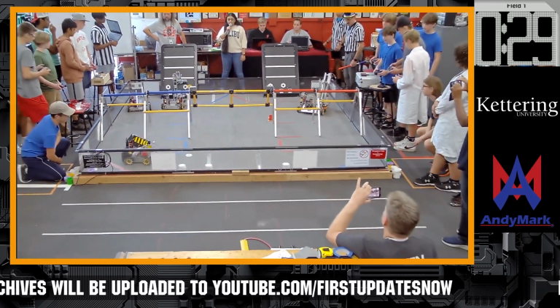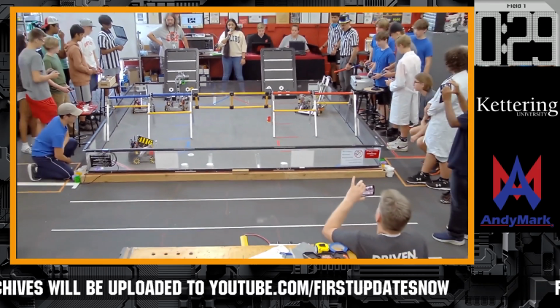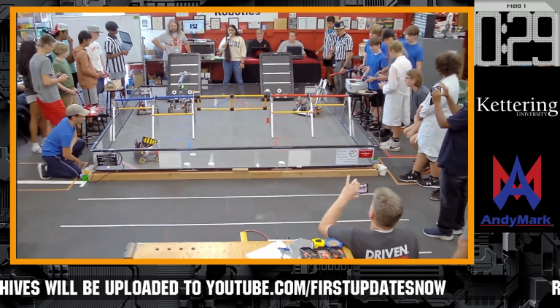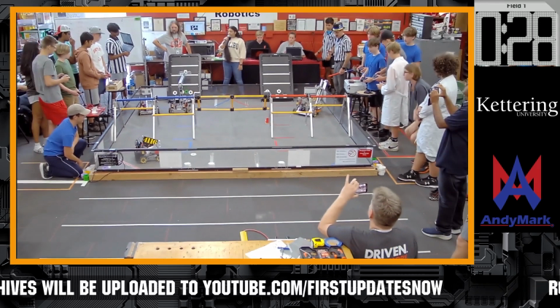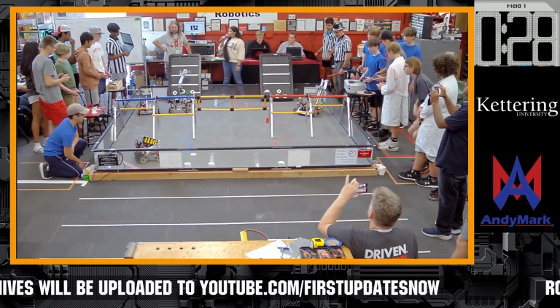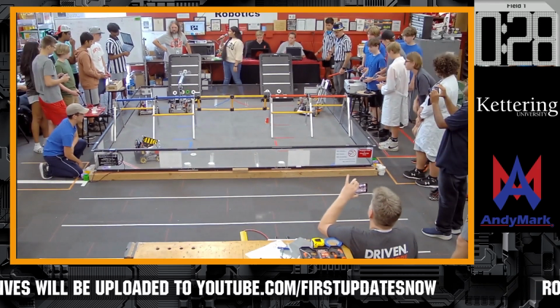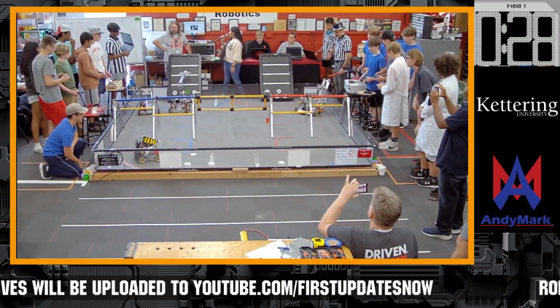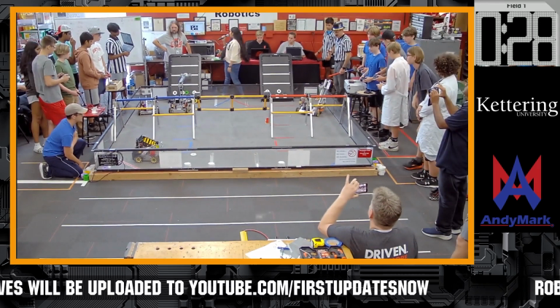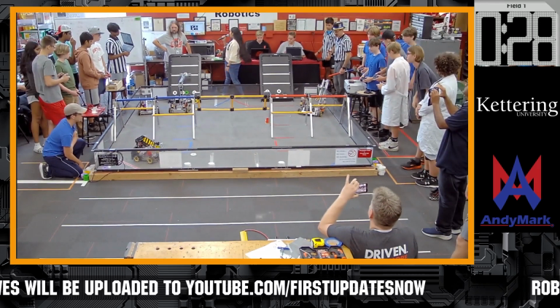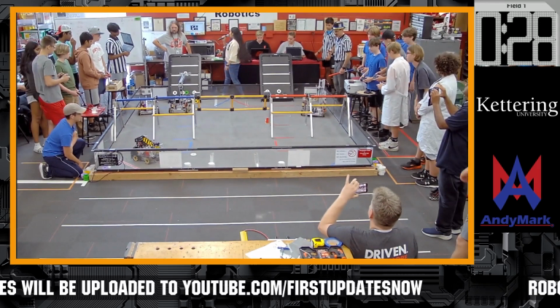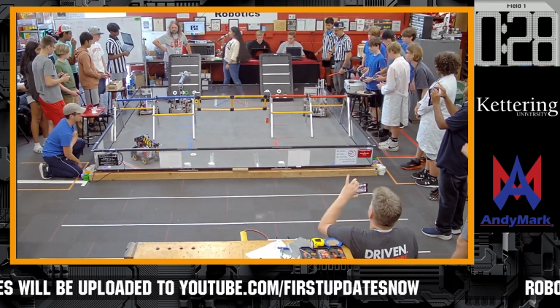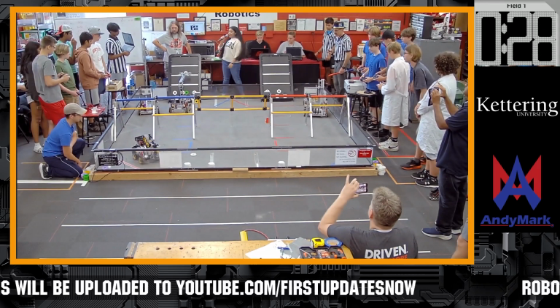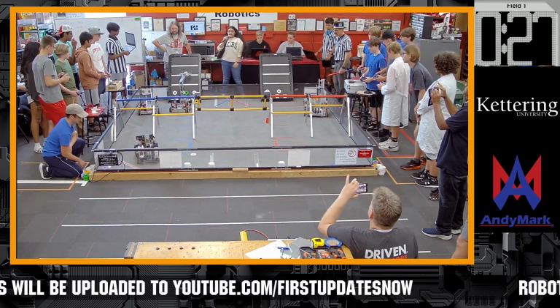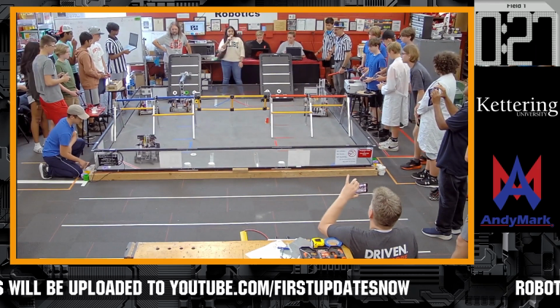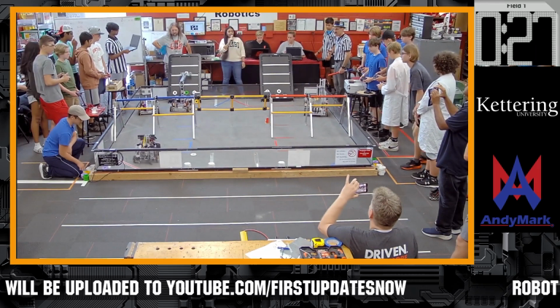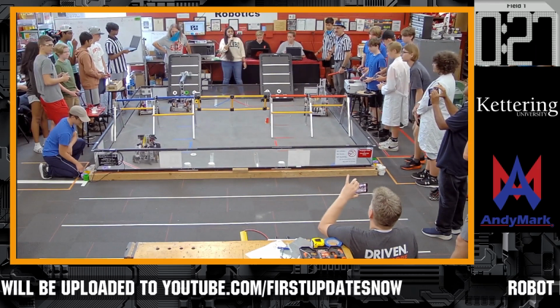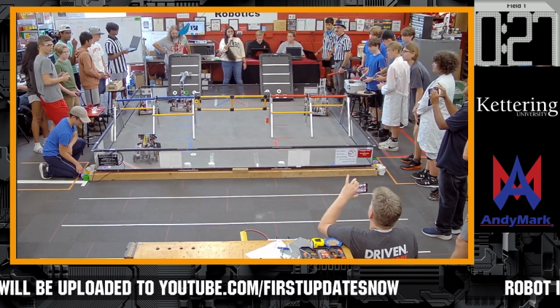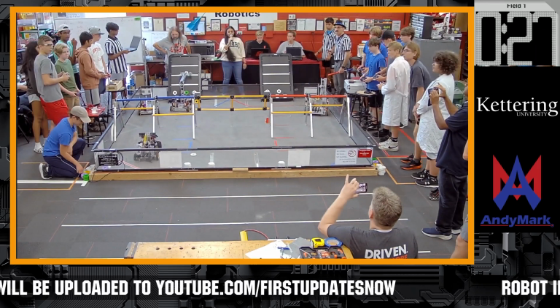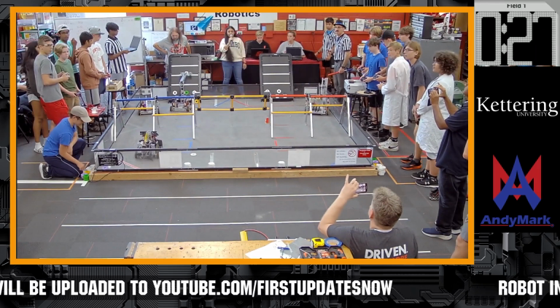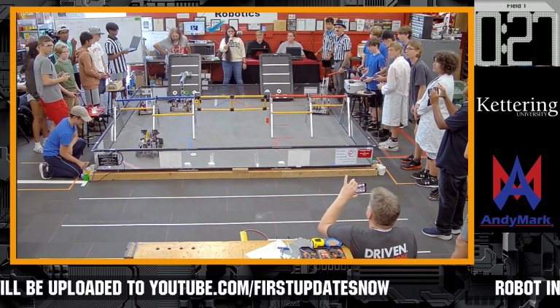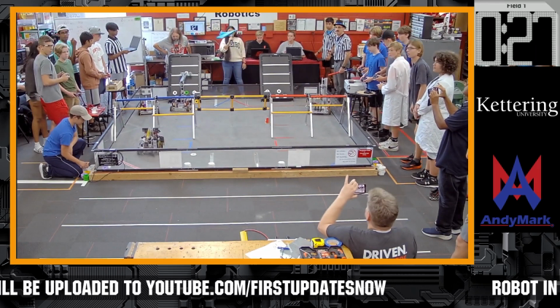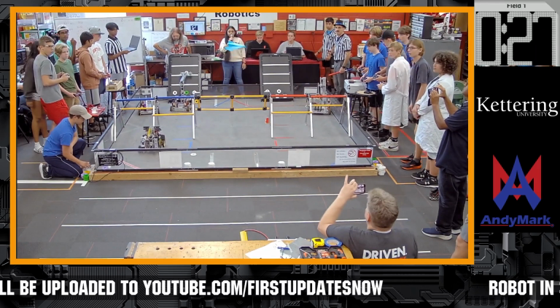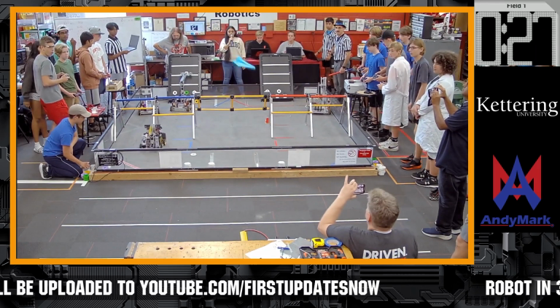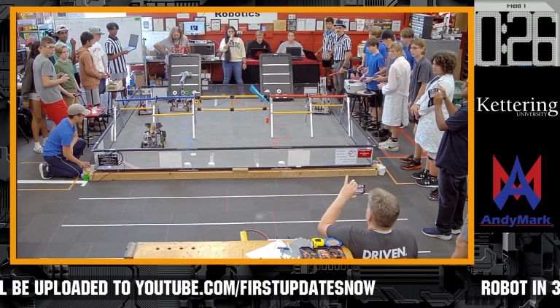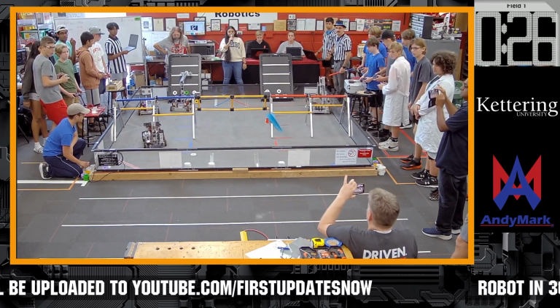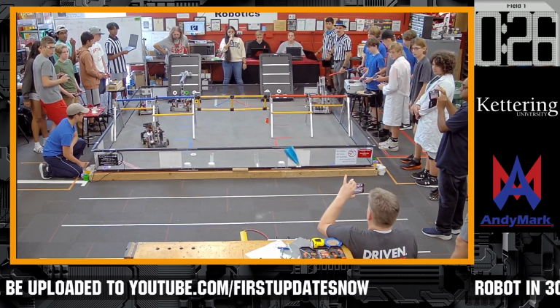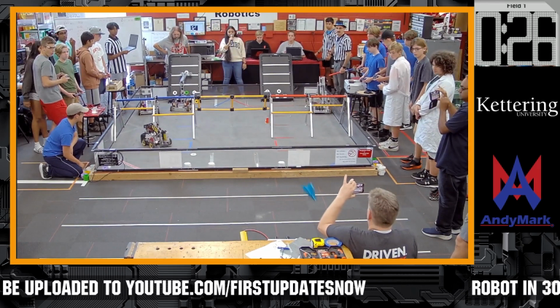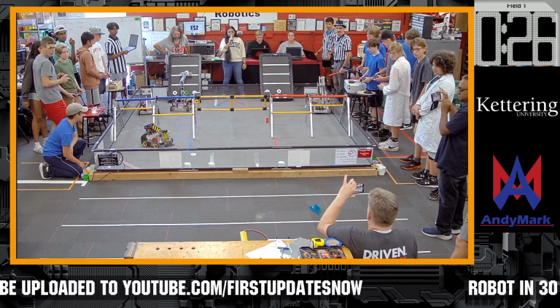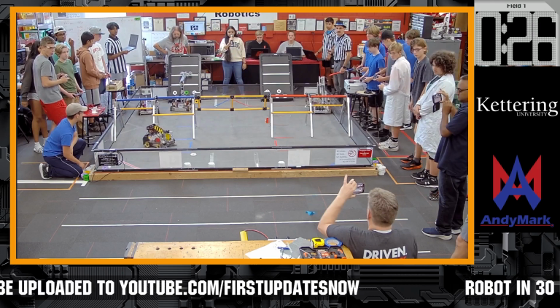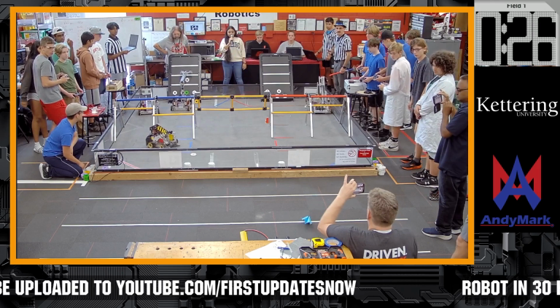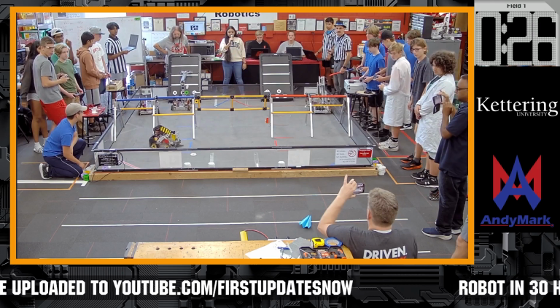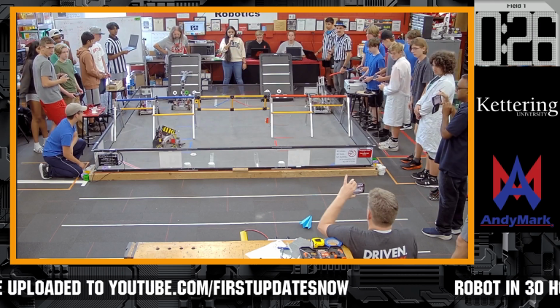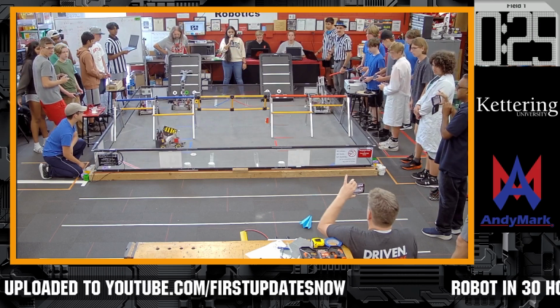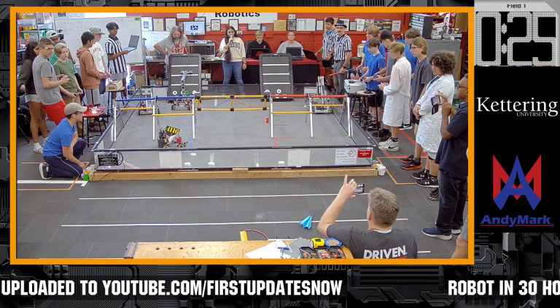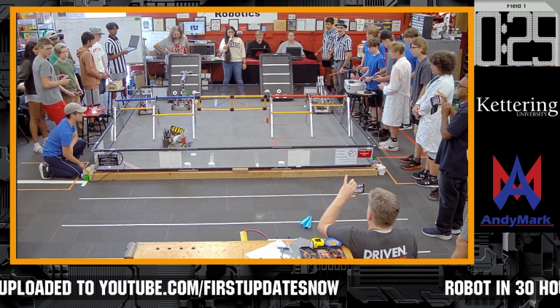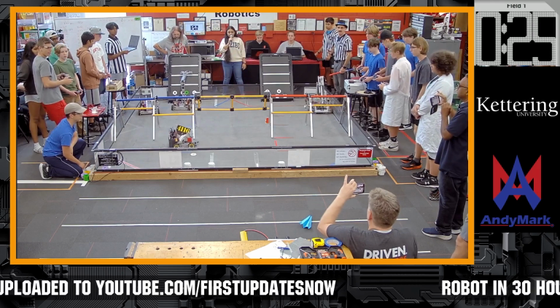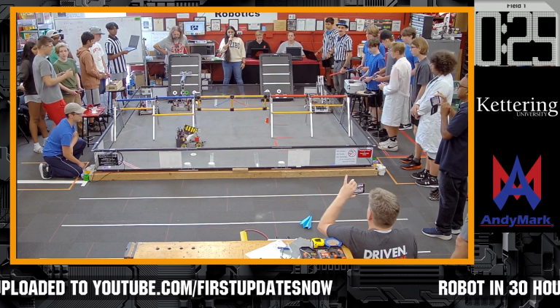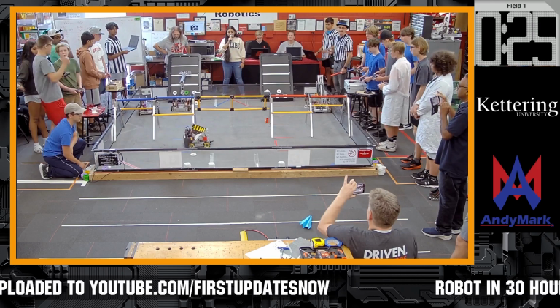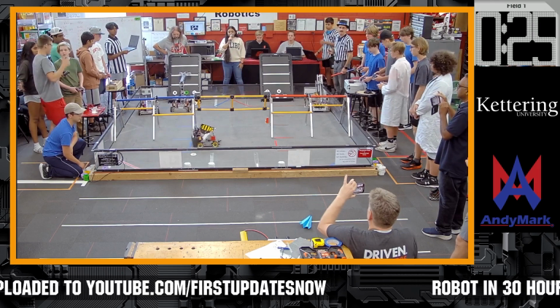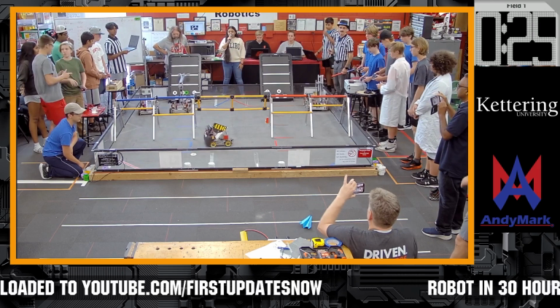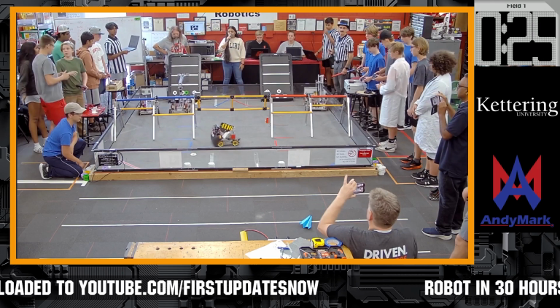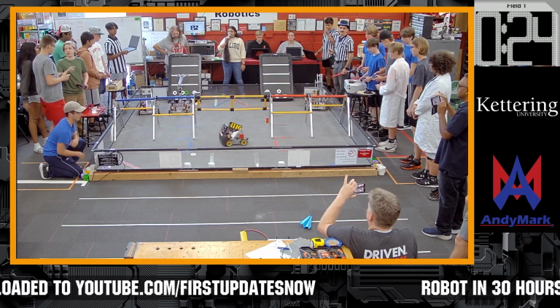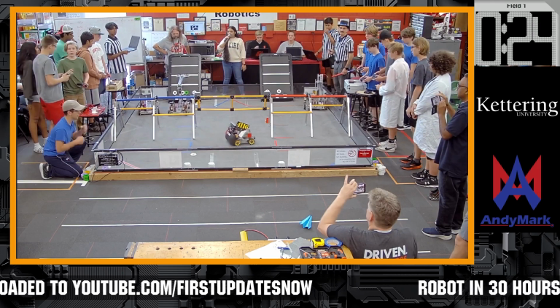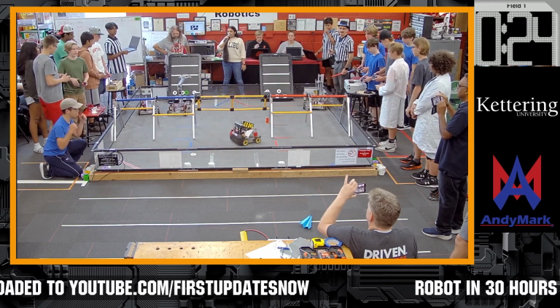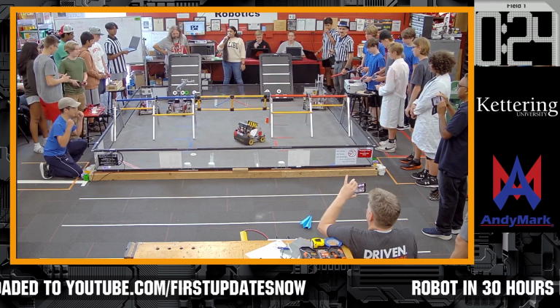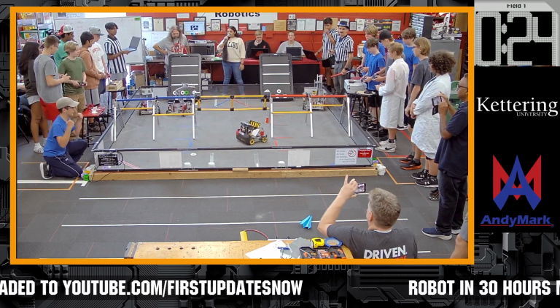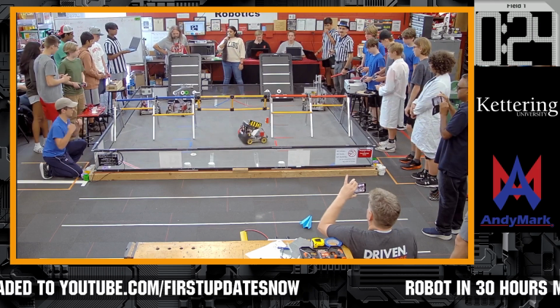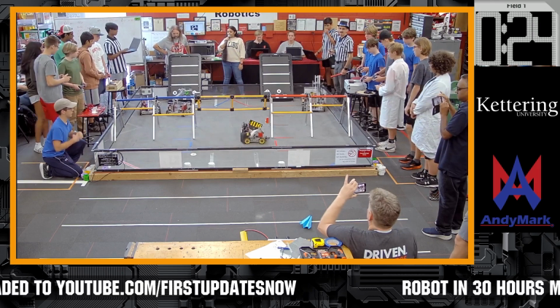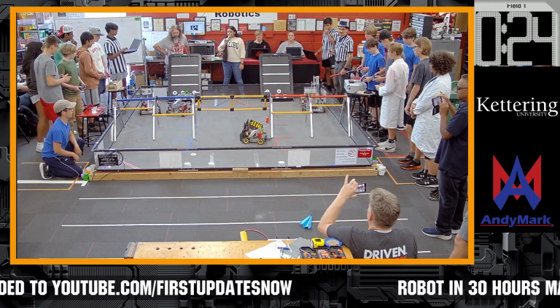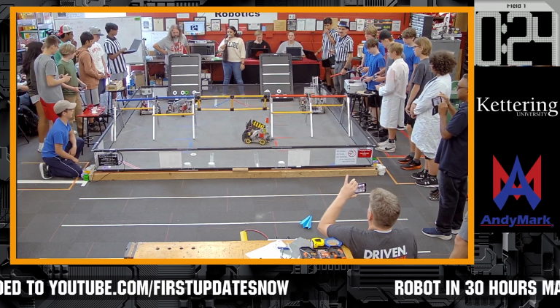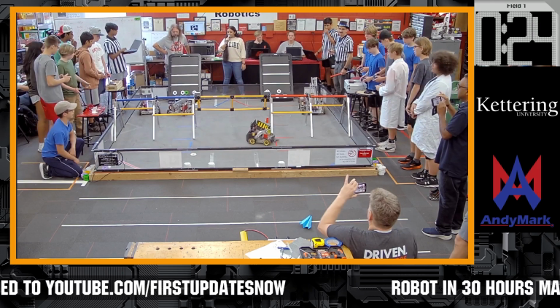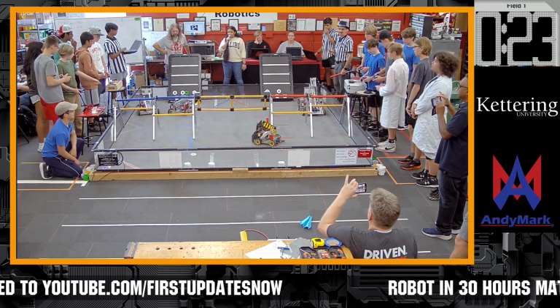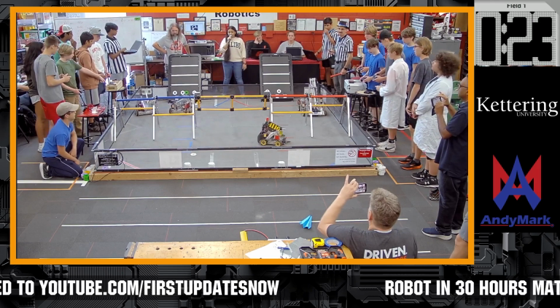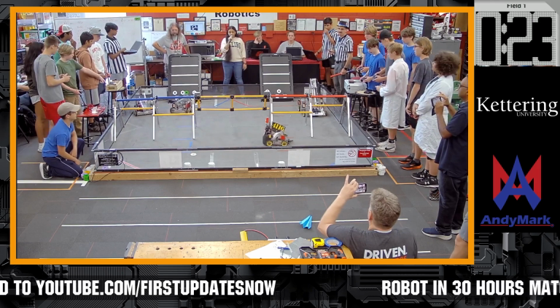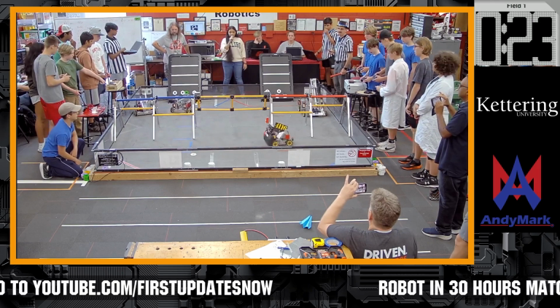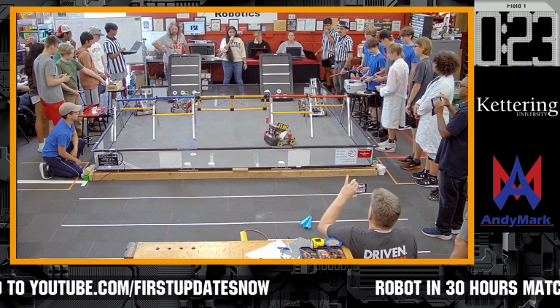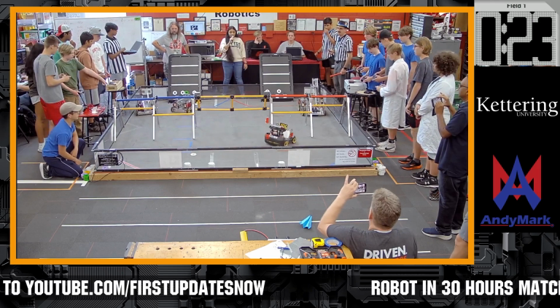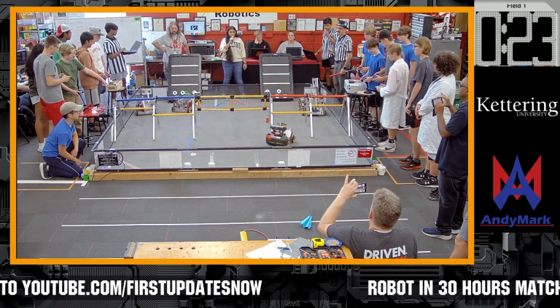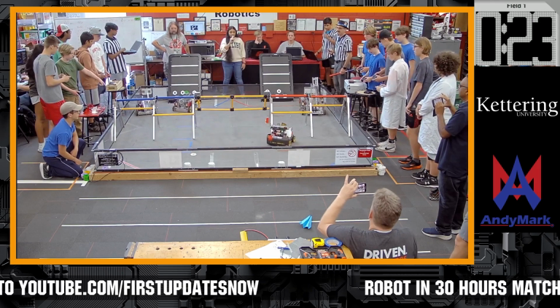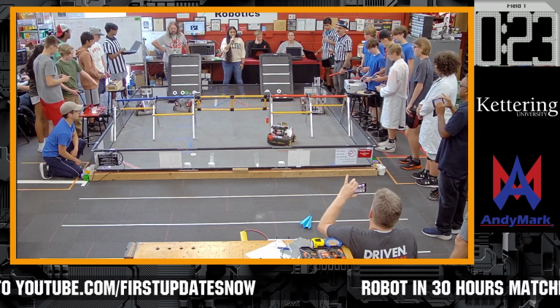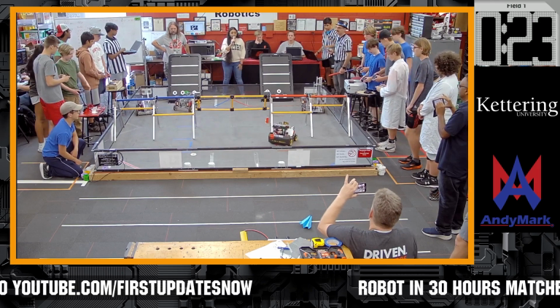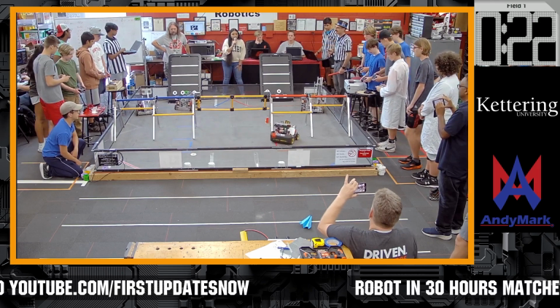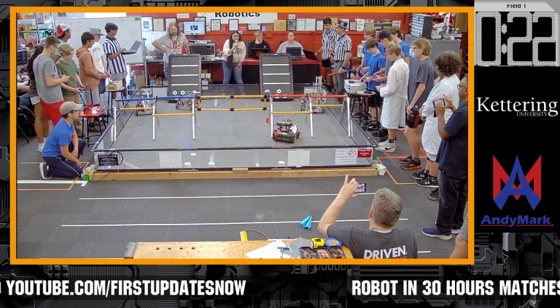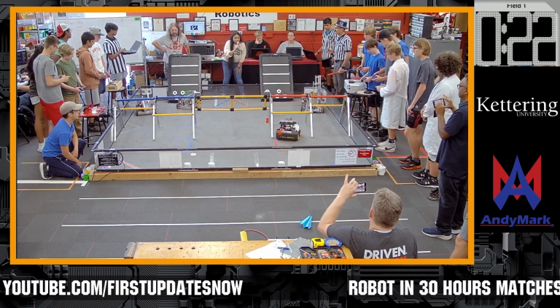We are in endgame, and we get a flying airplane successfully launched.